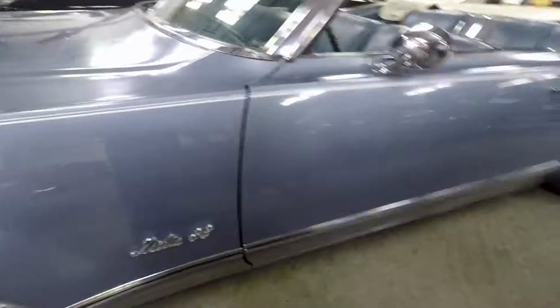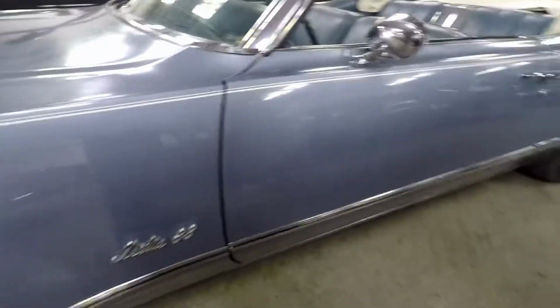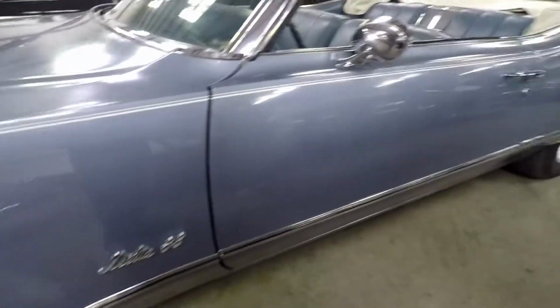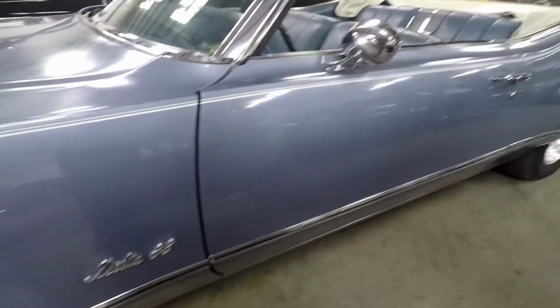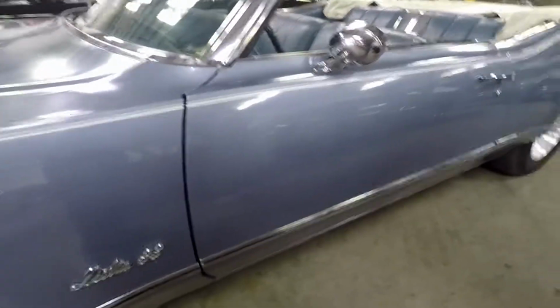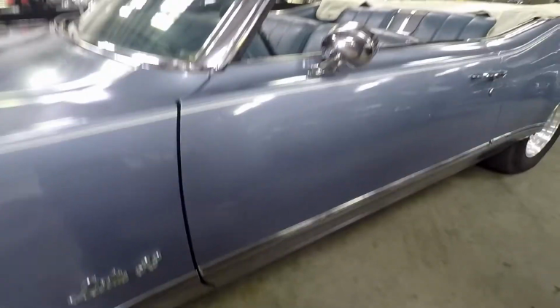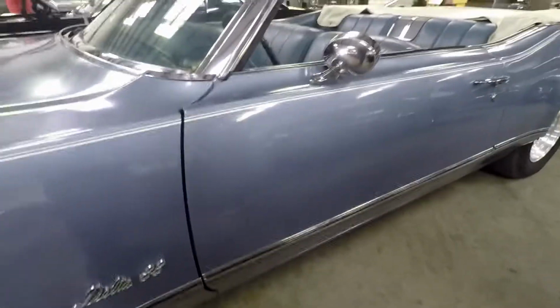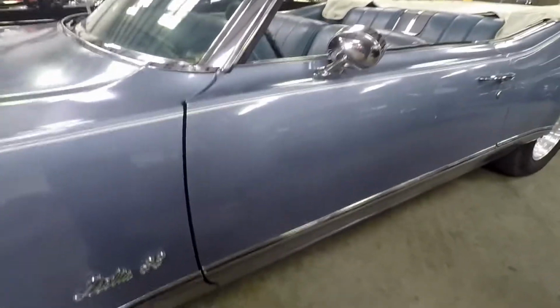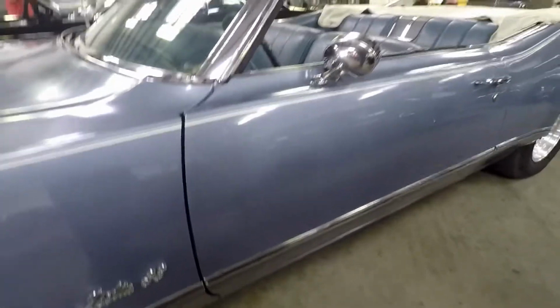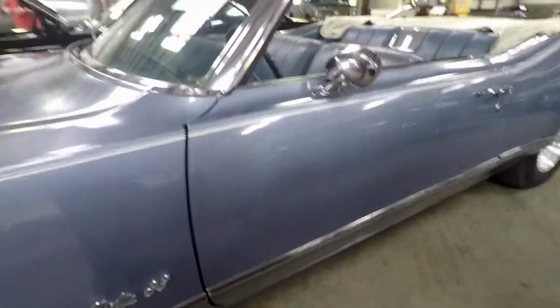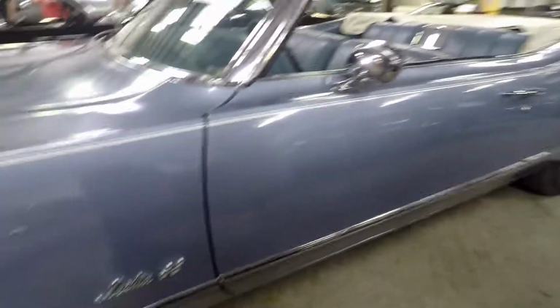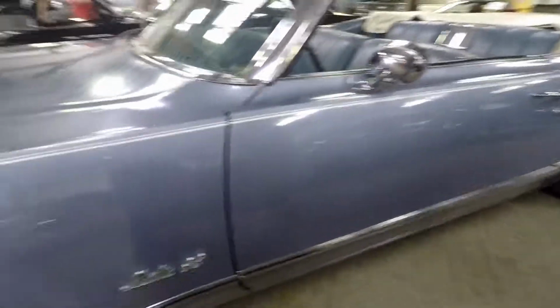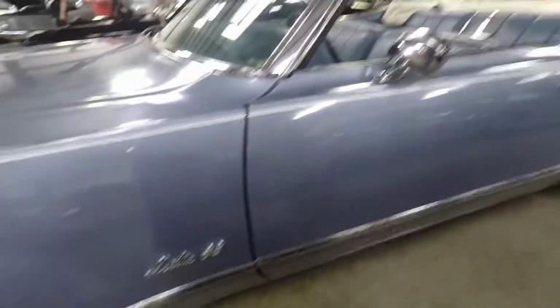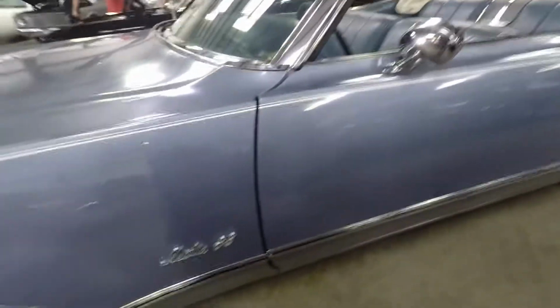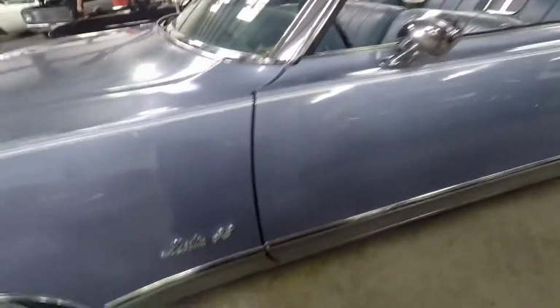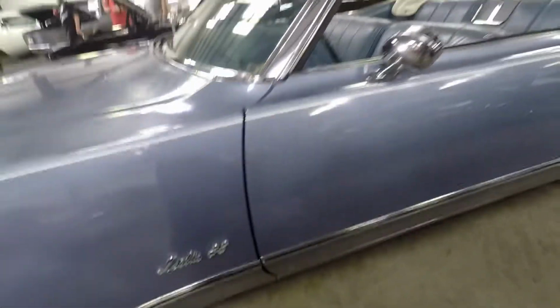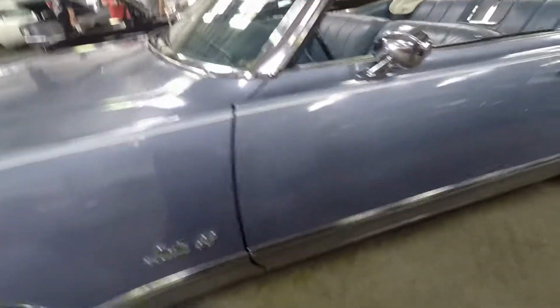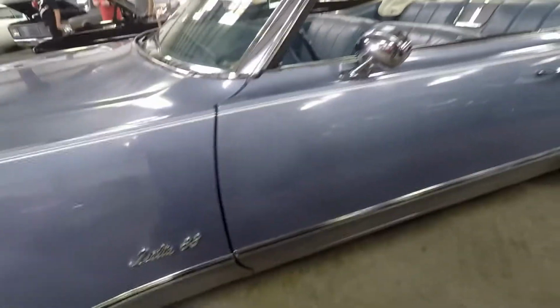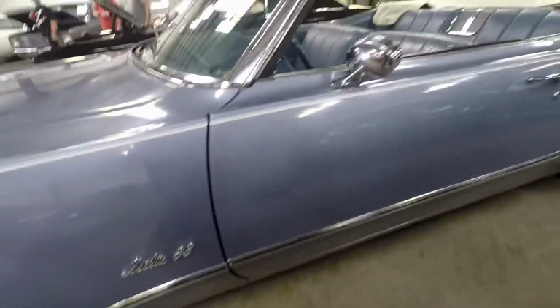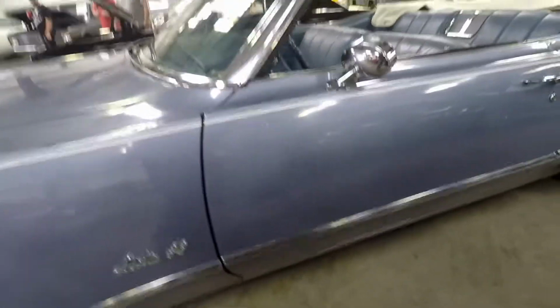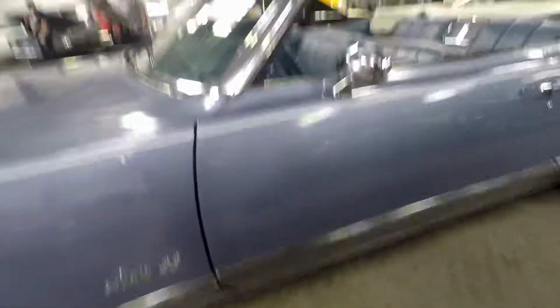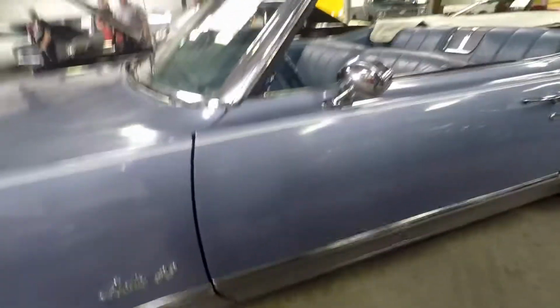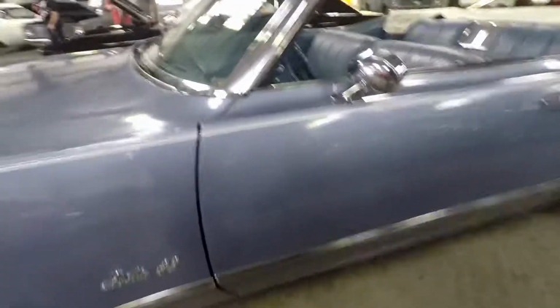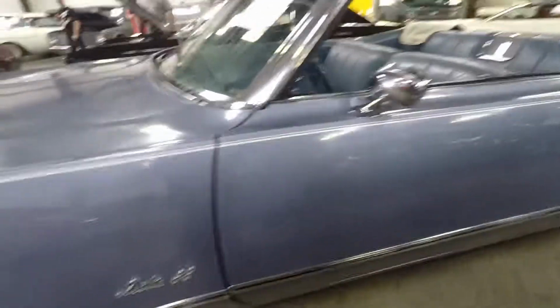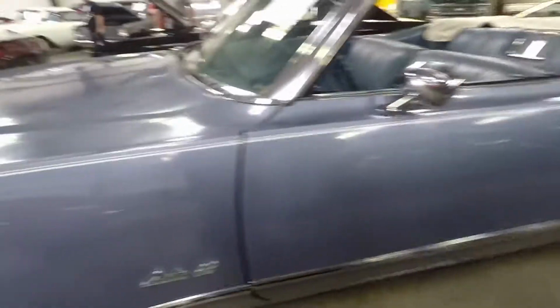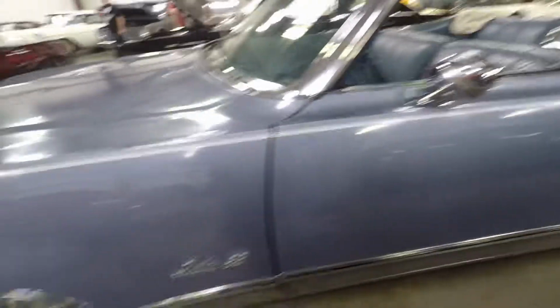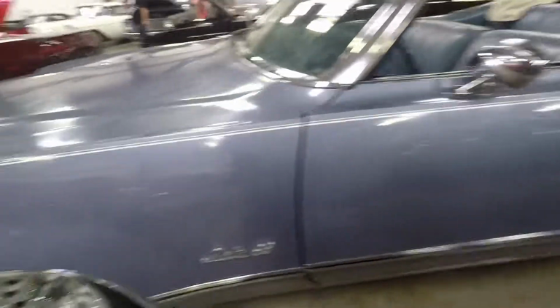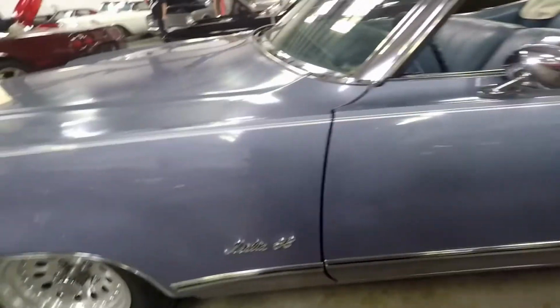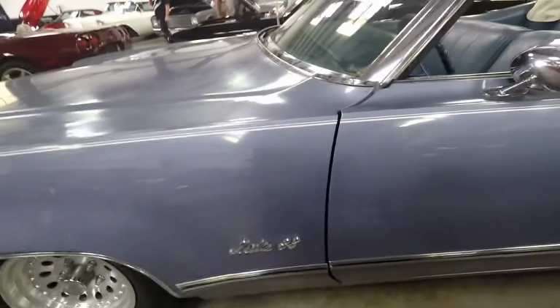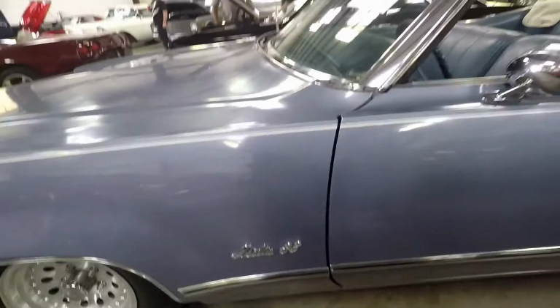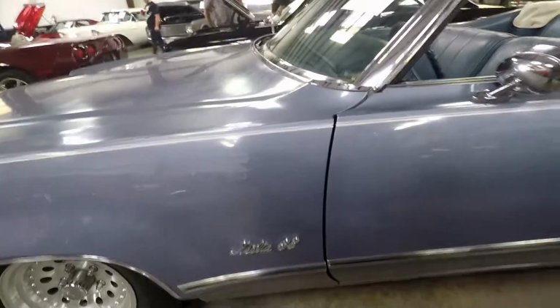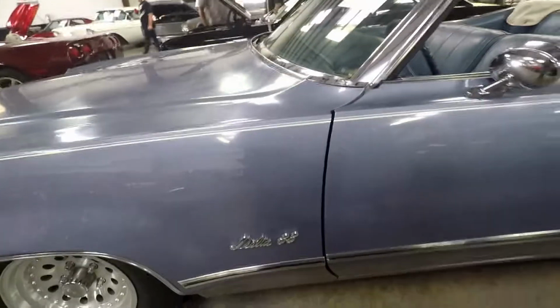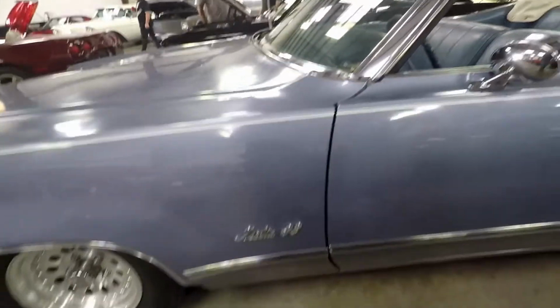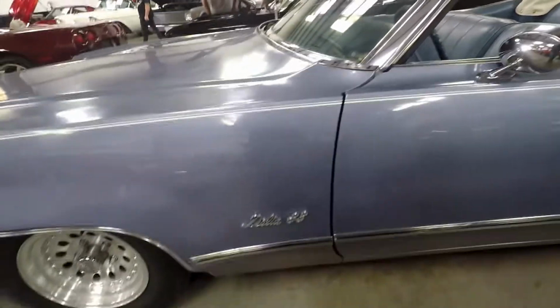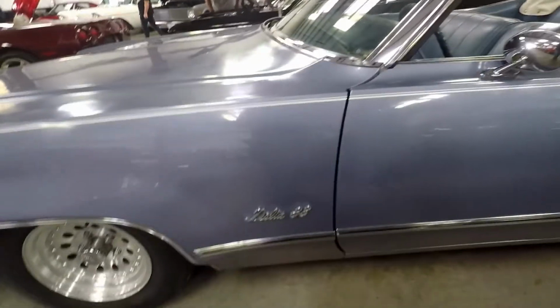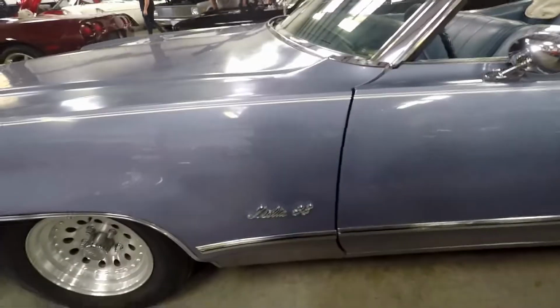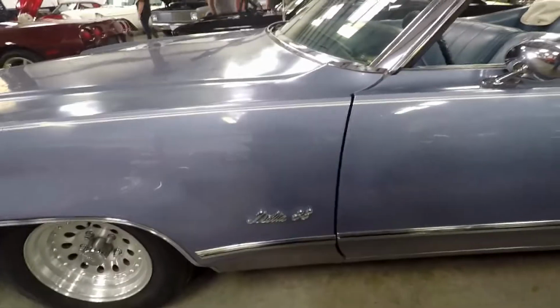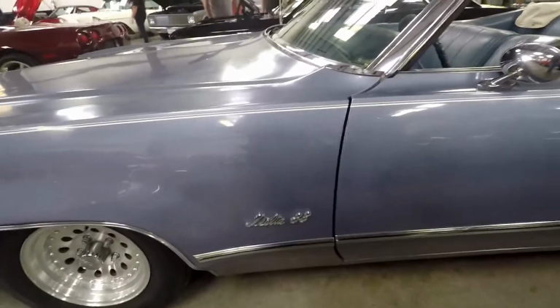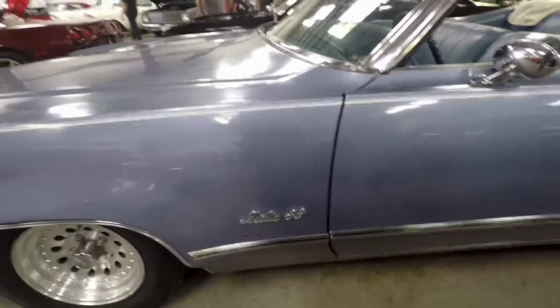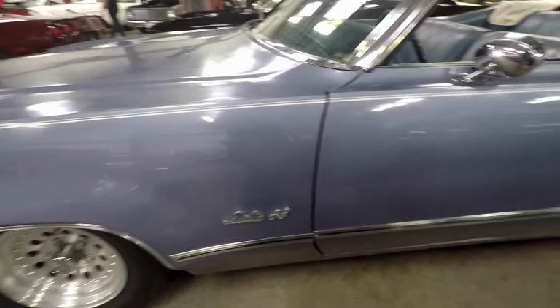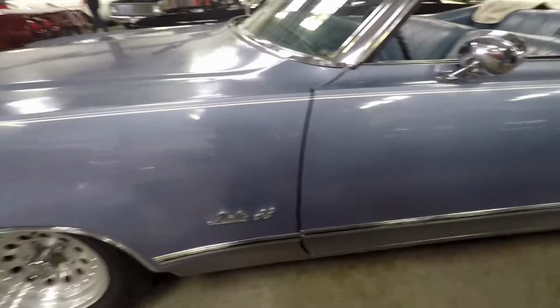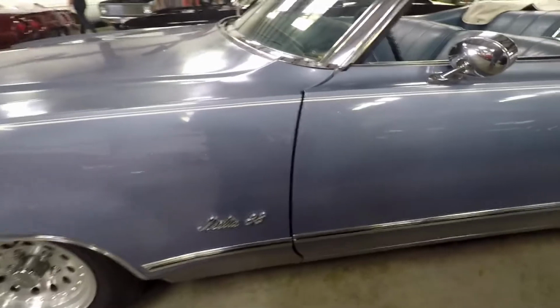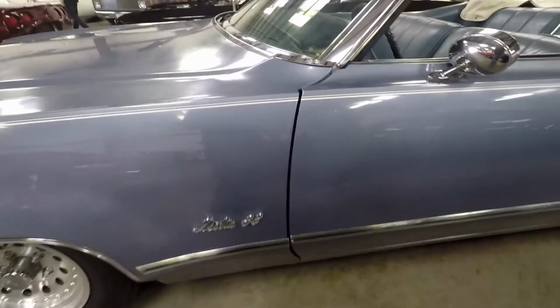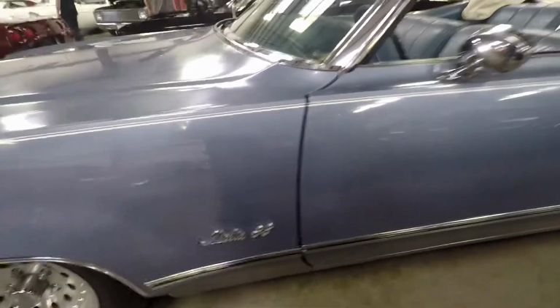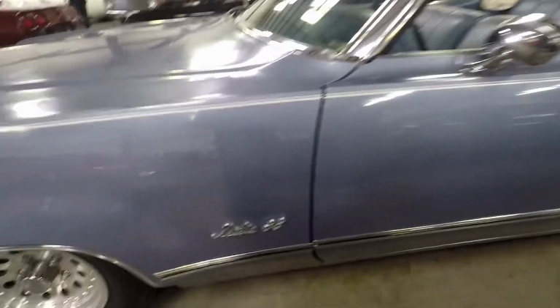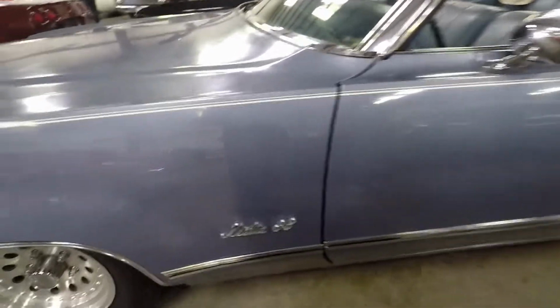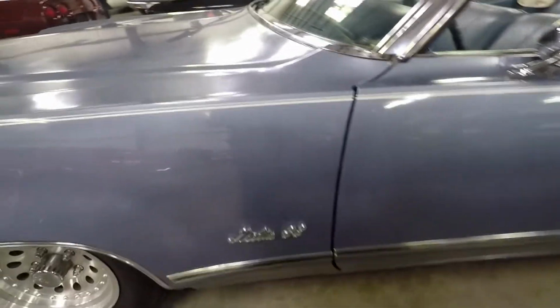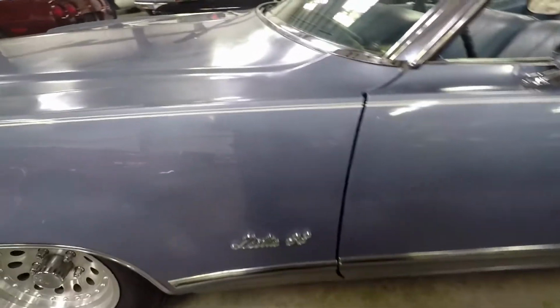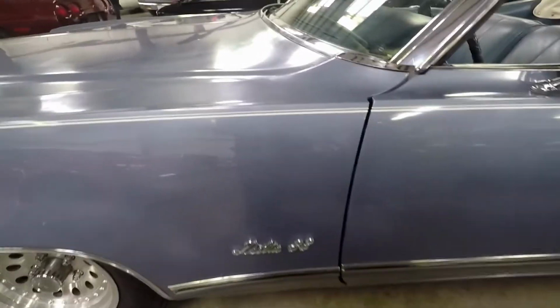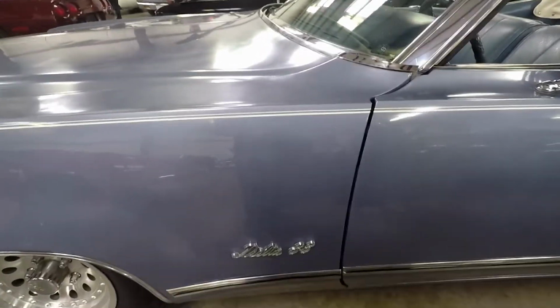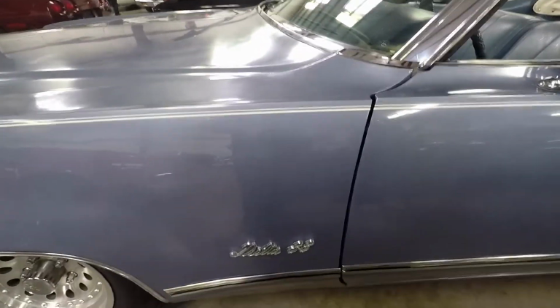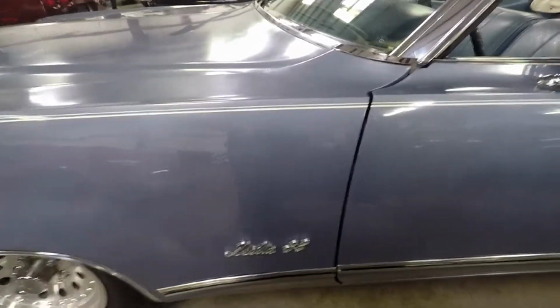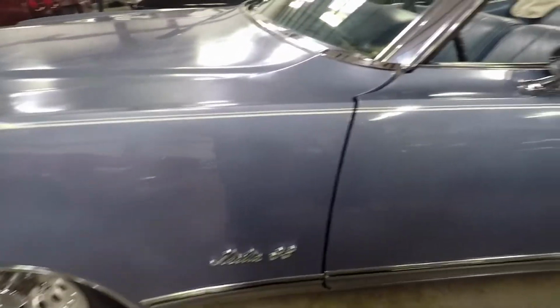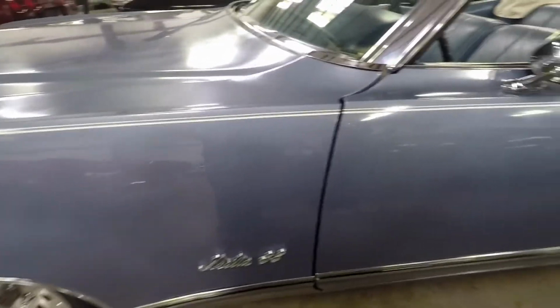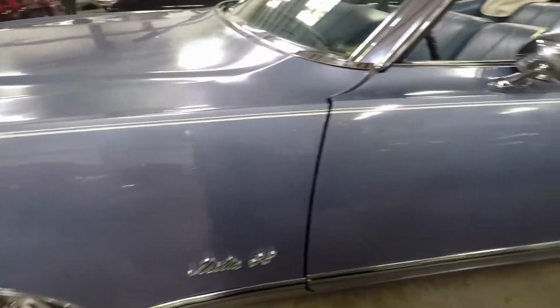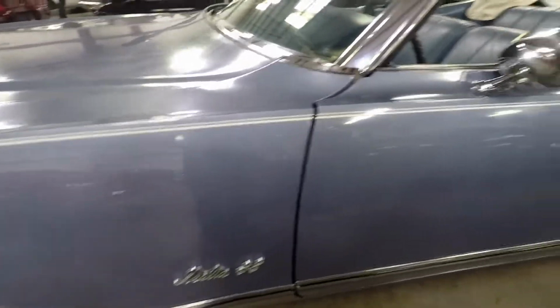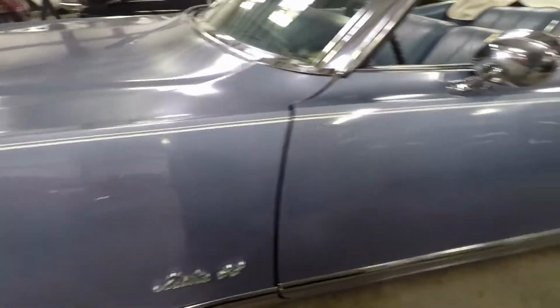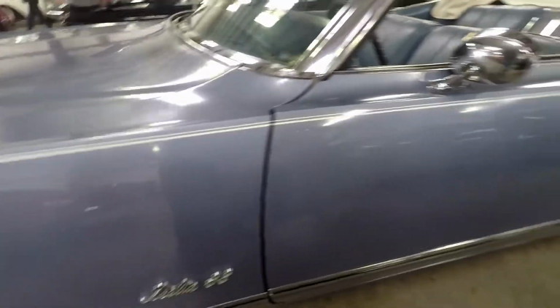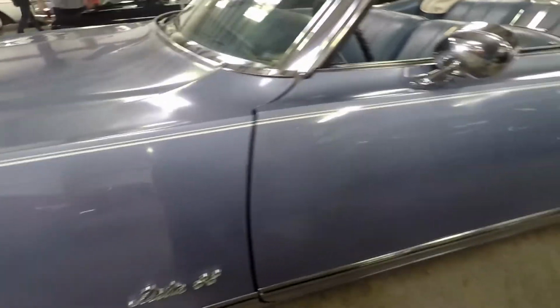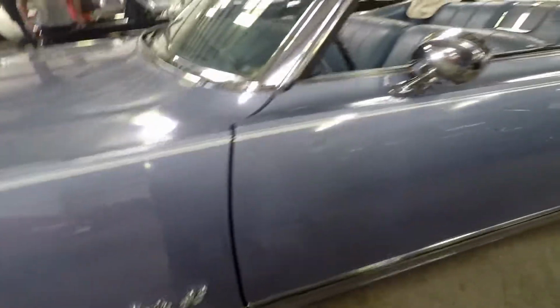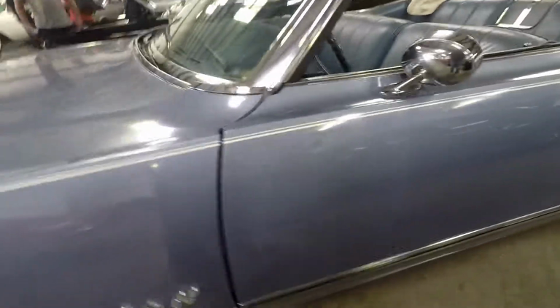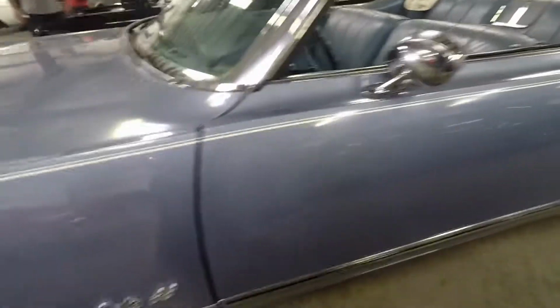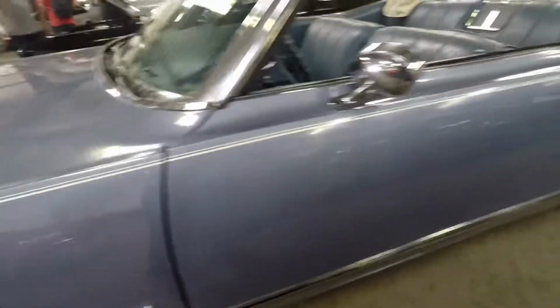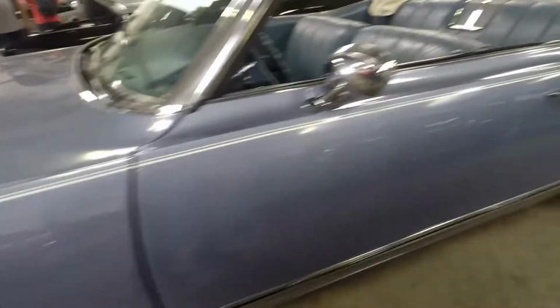I bet your mom would love this car. Oh yeah, I'm pretty sure my mom or dad had one of these — it's a Delta 88.